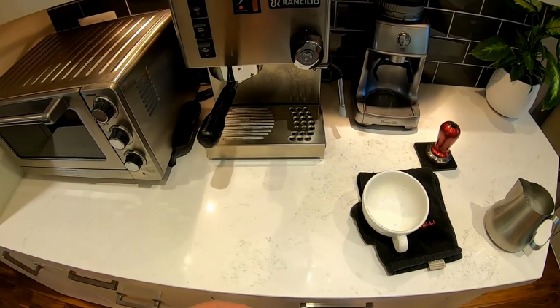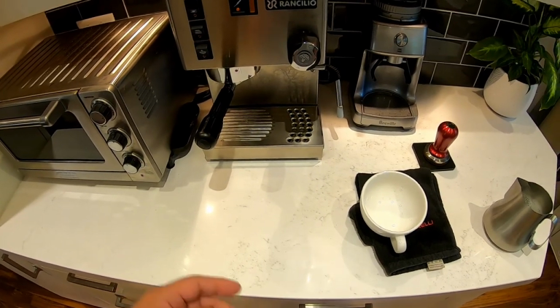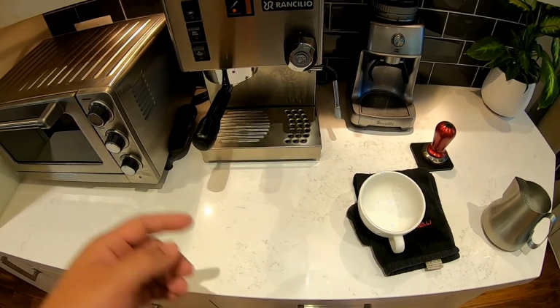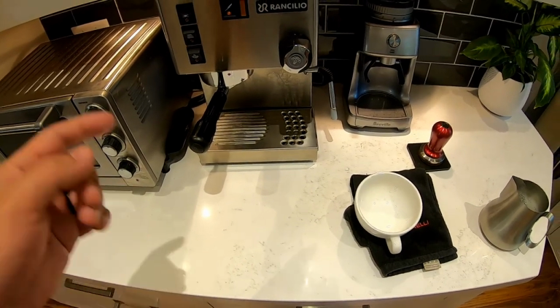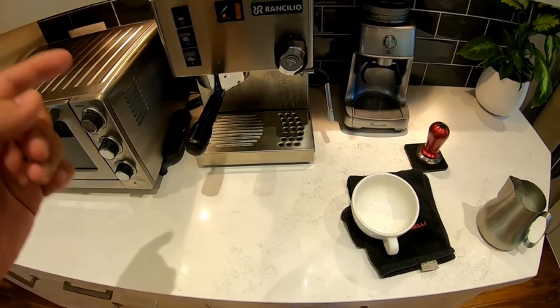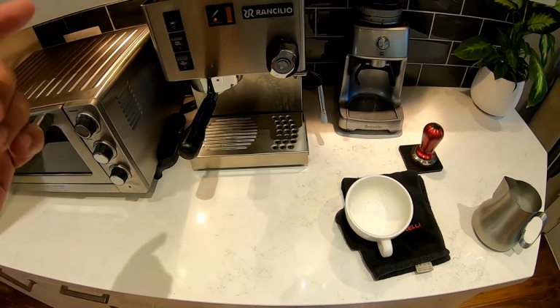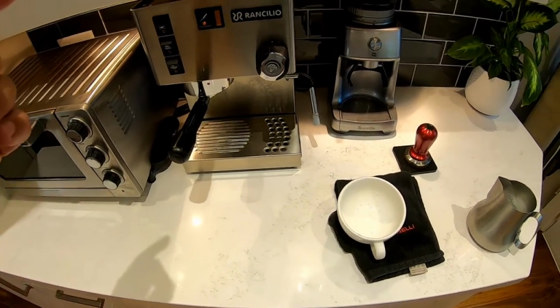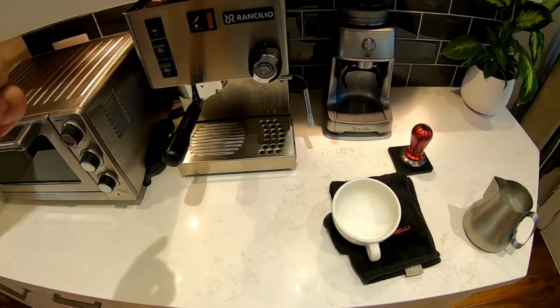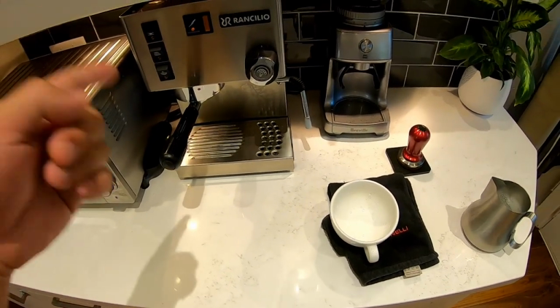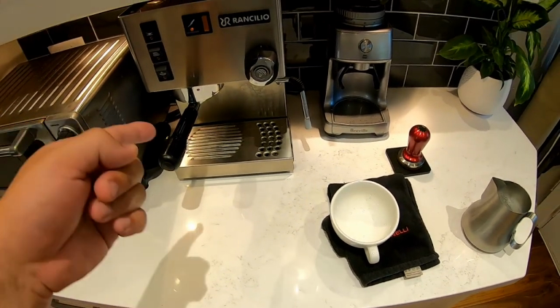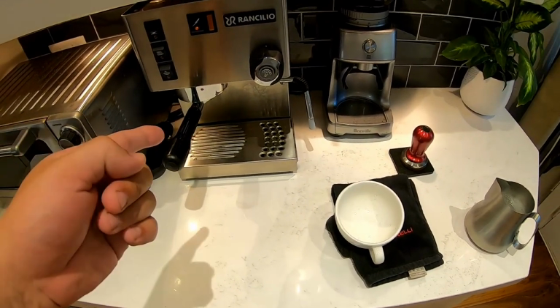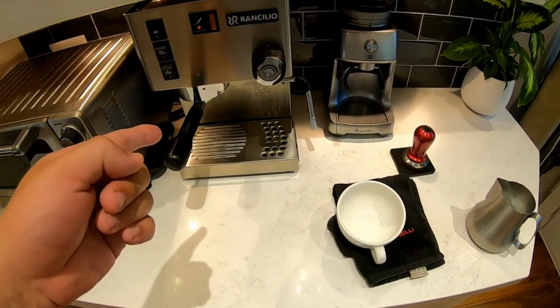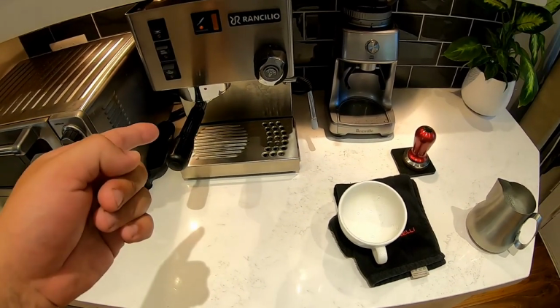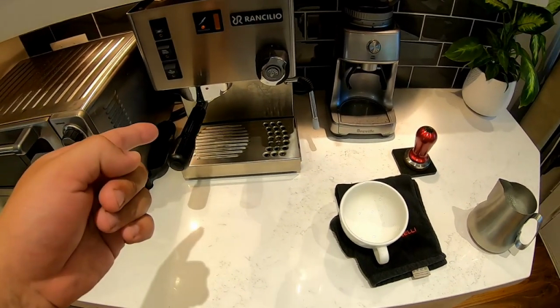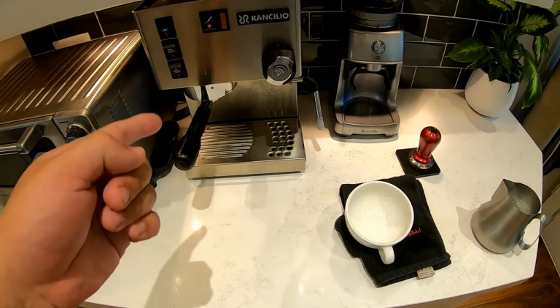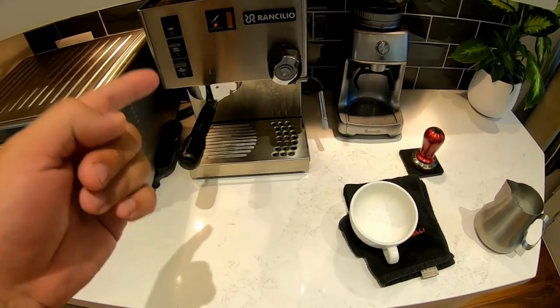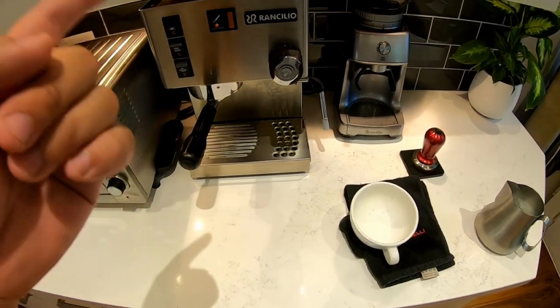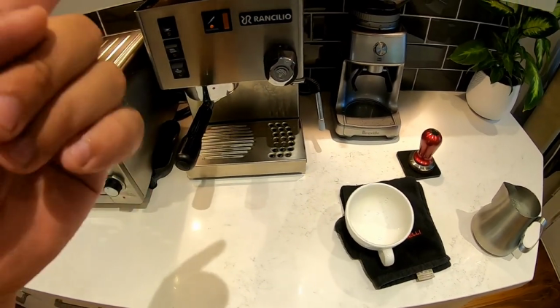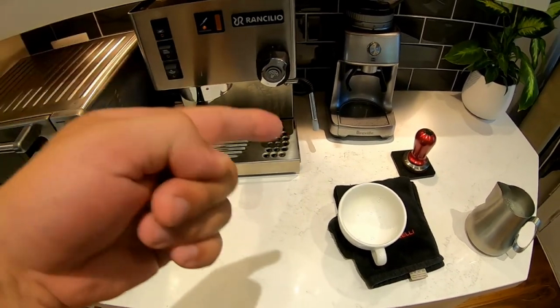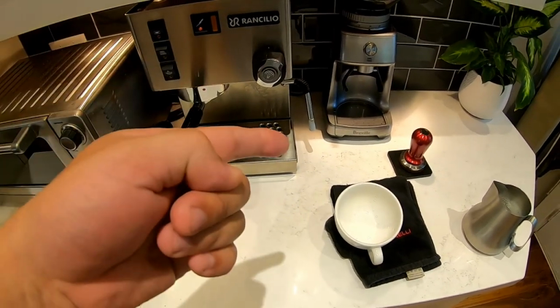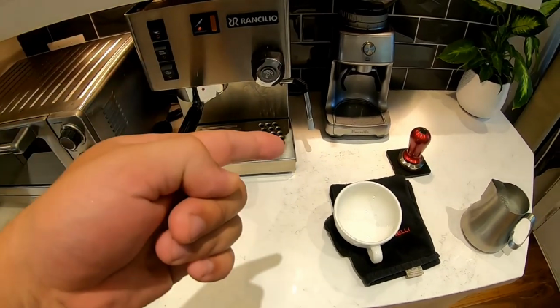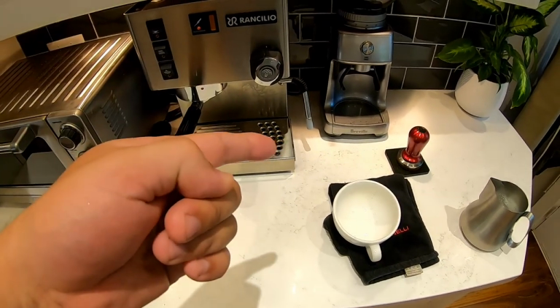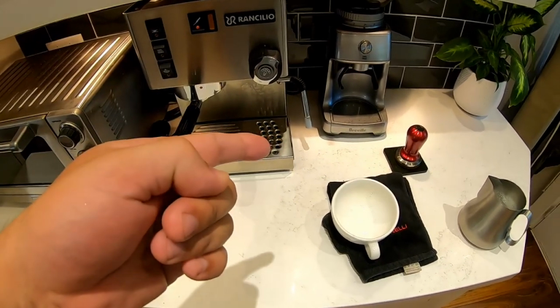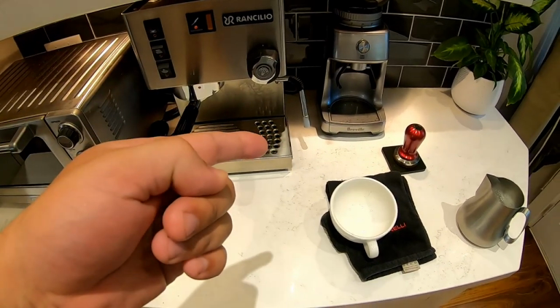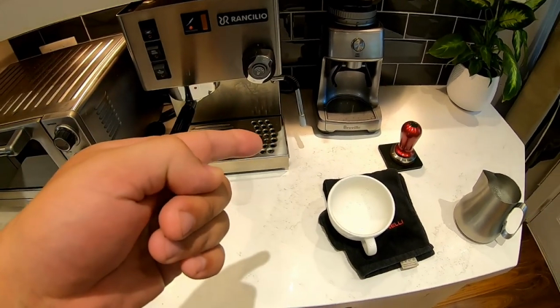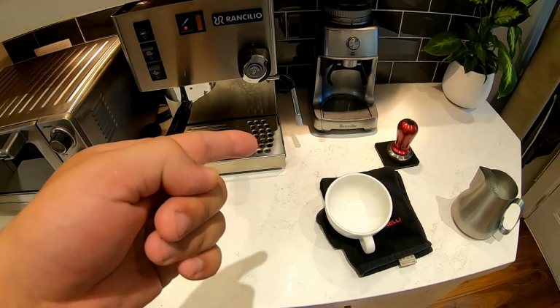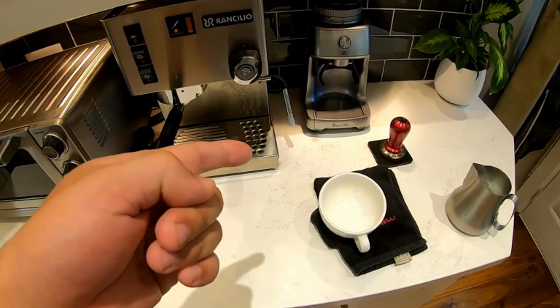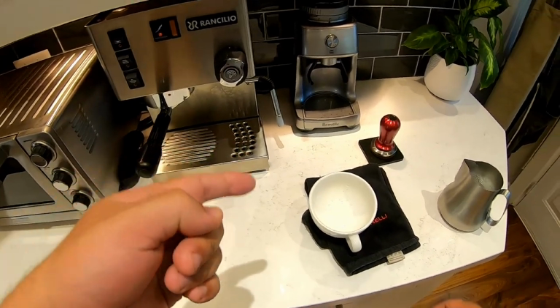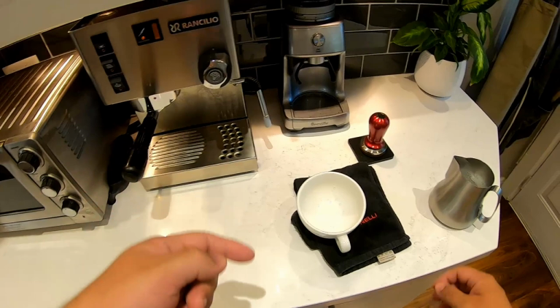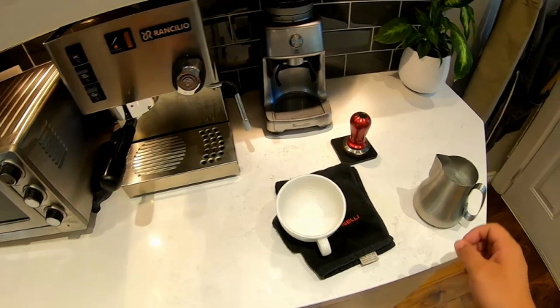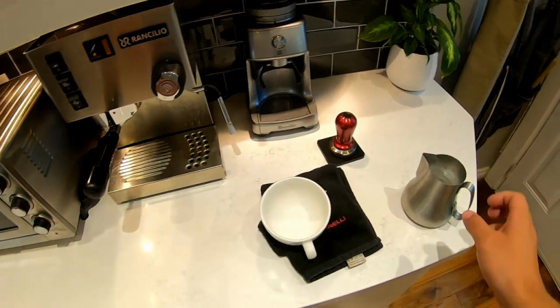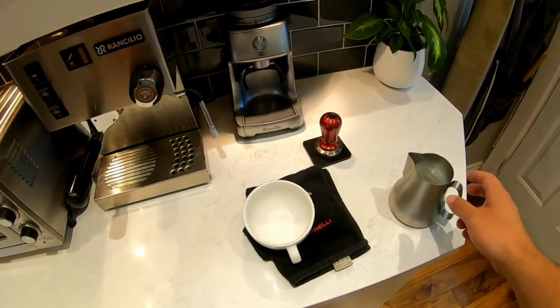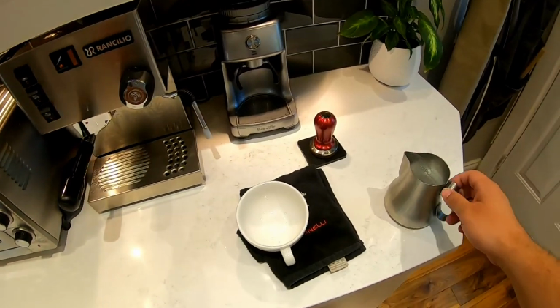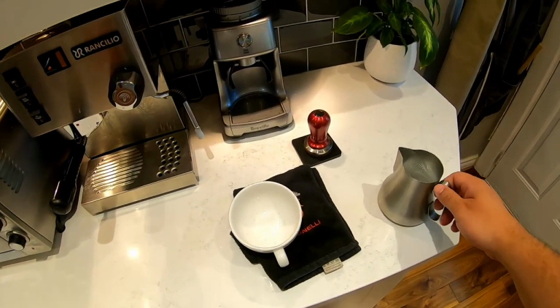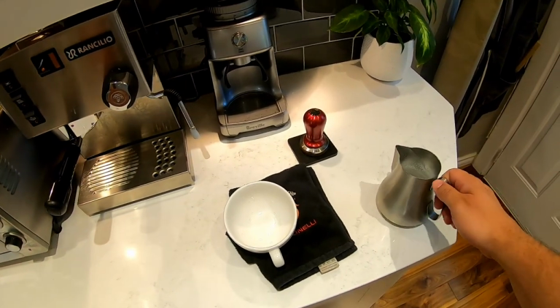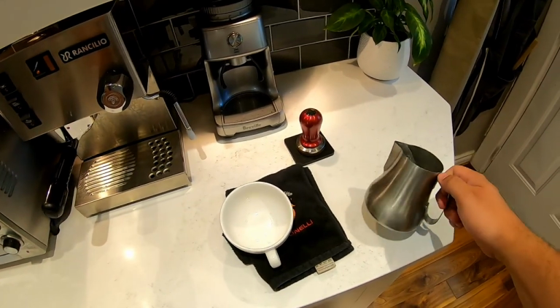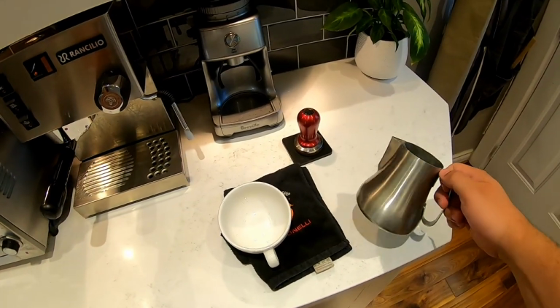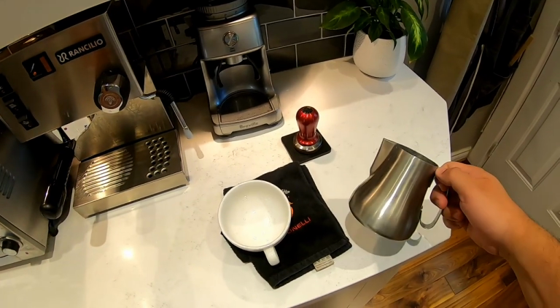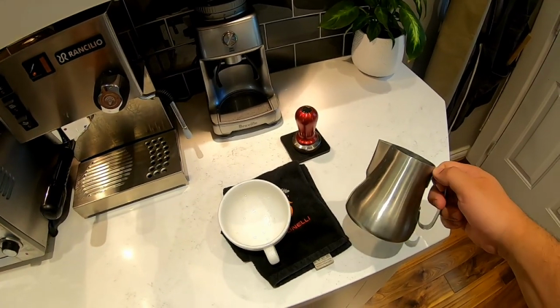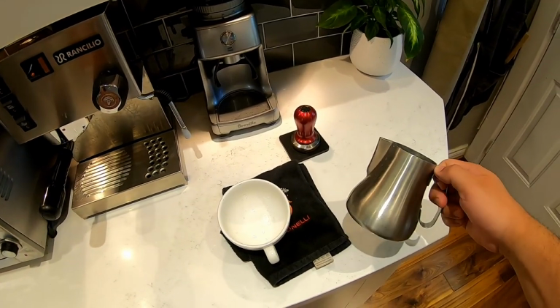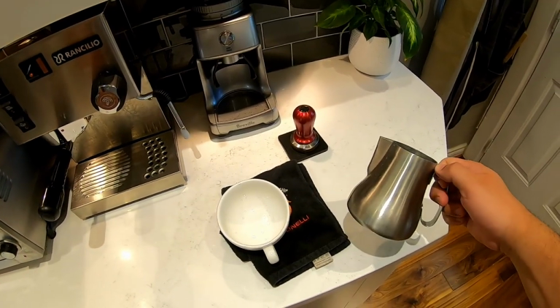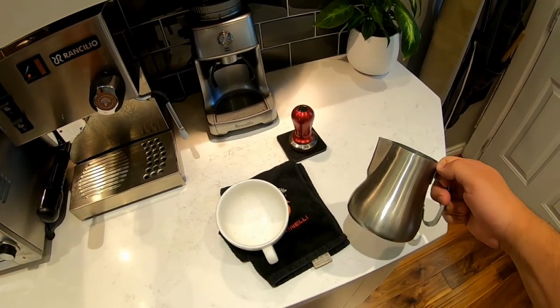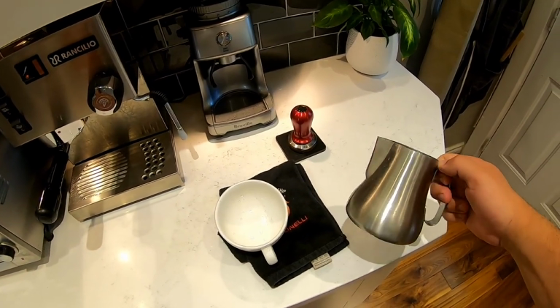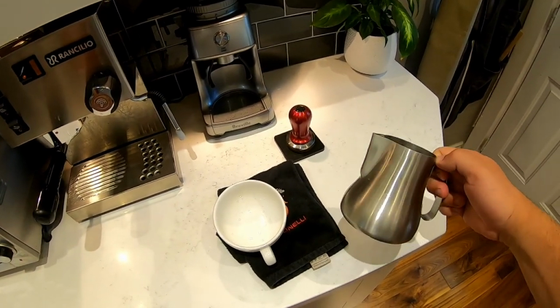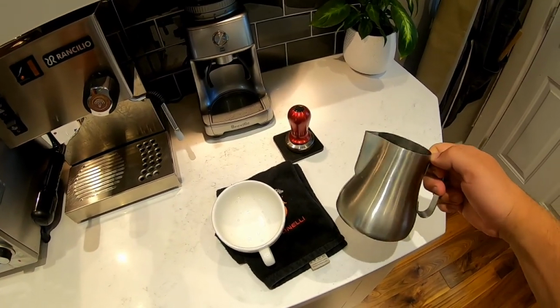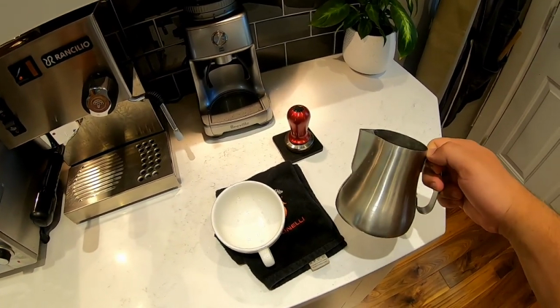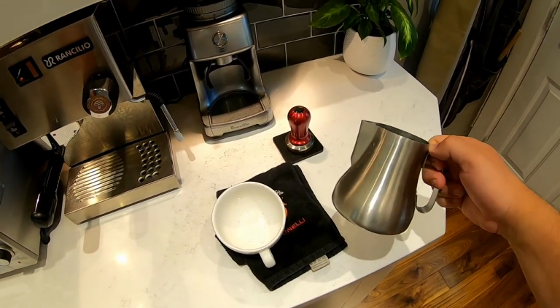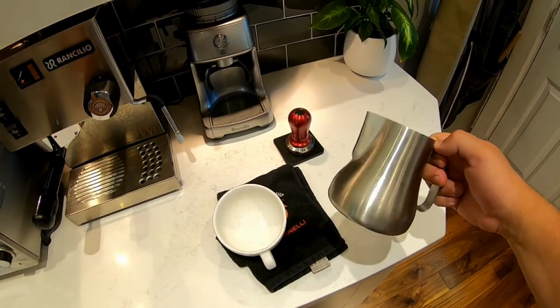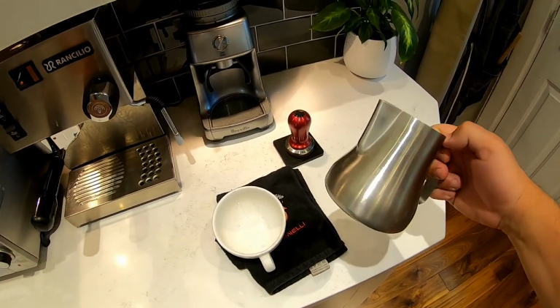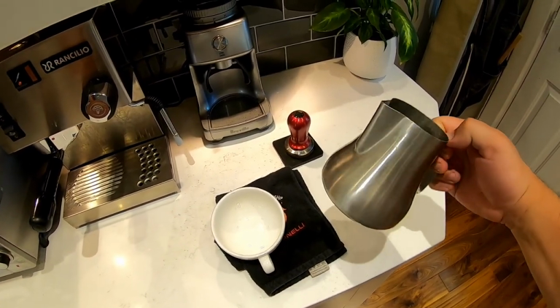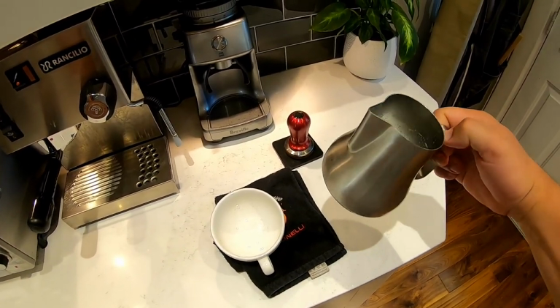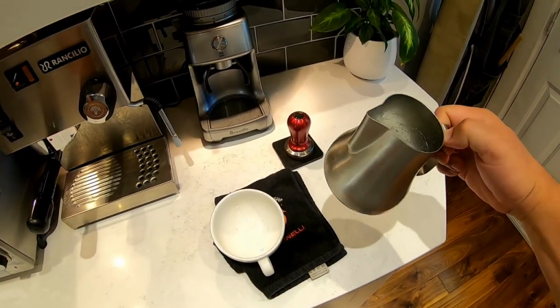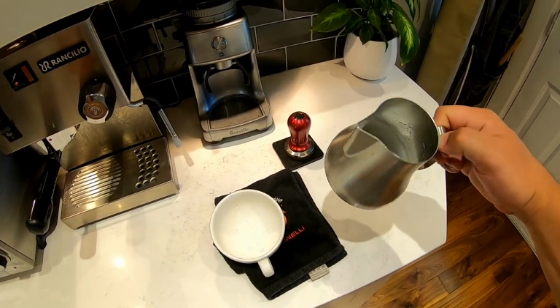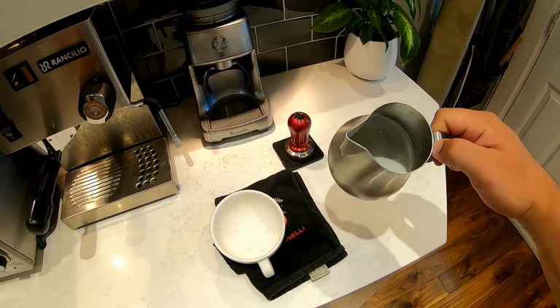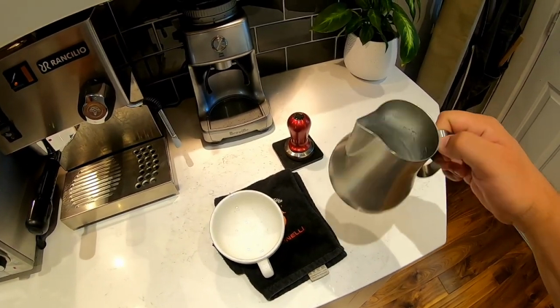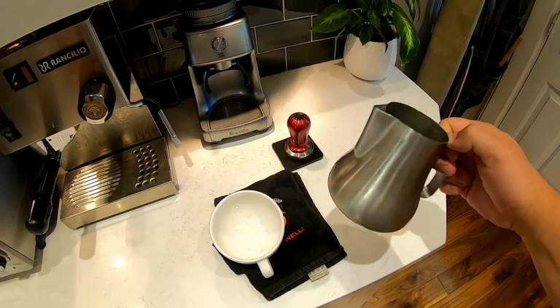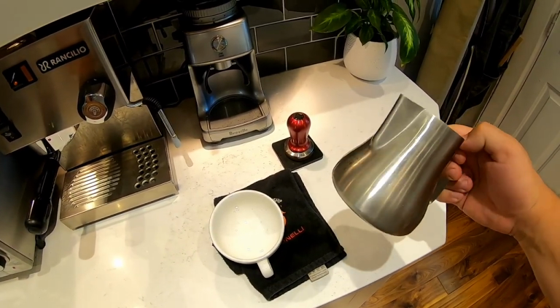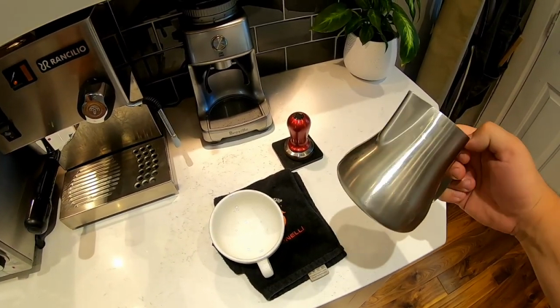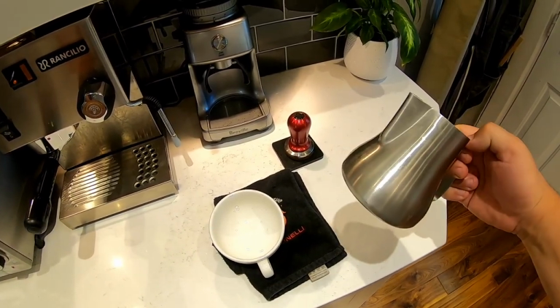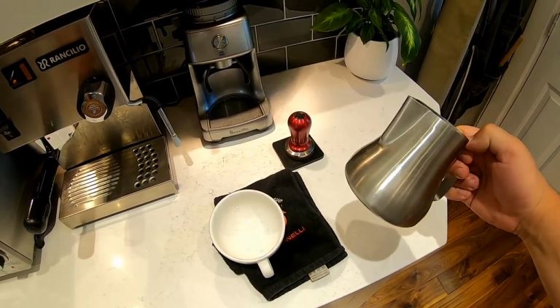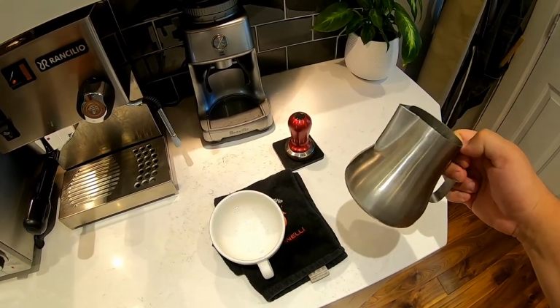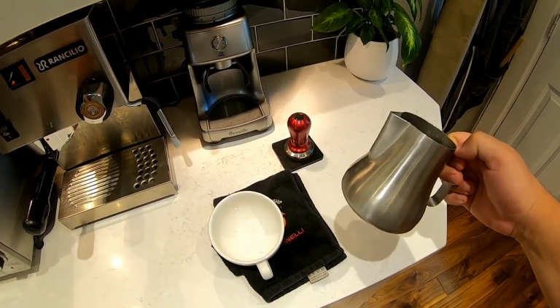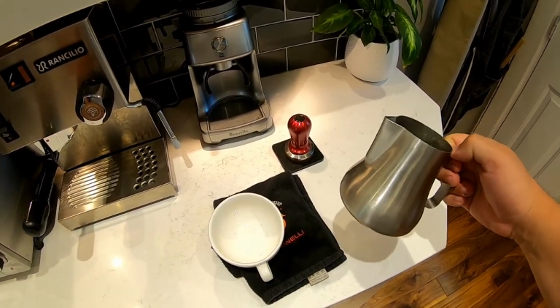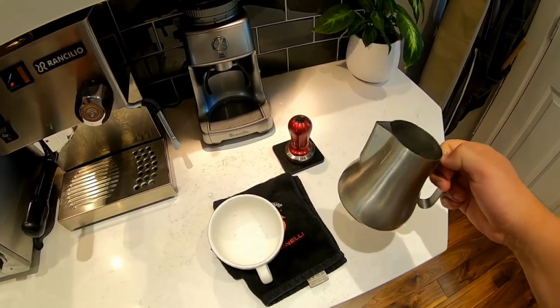So what you need is a good espresso machine, a good grinder, and then obviously a really good pouring pitcher. This one I have here is from Espro.